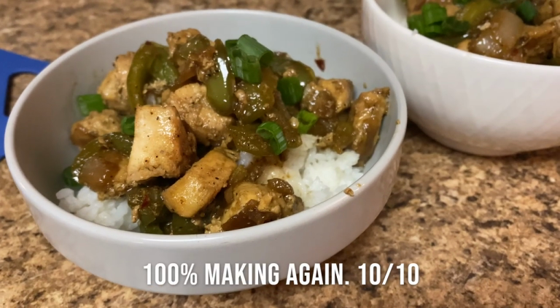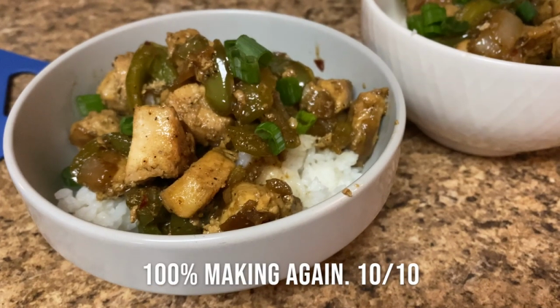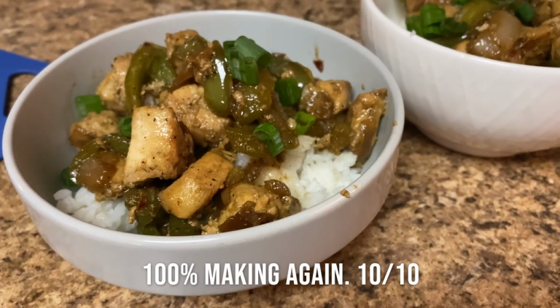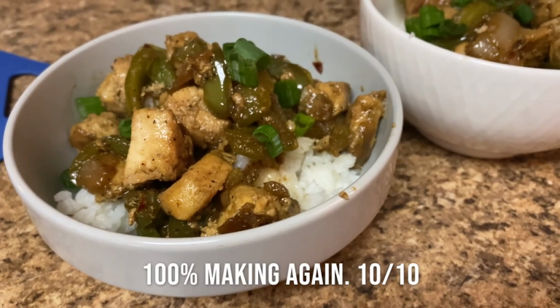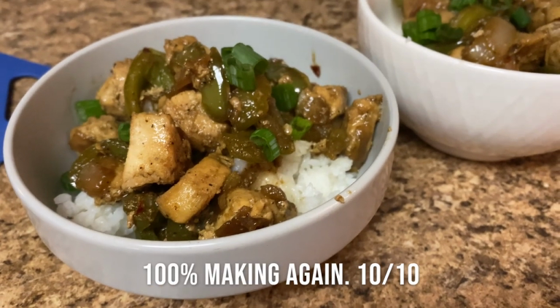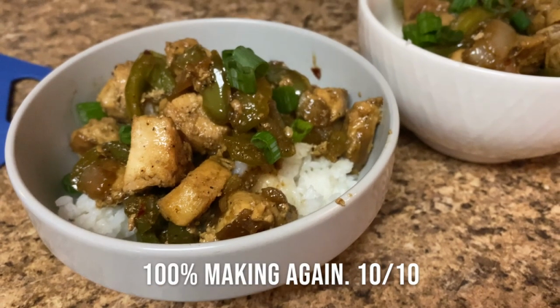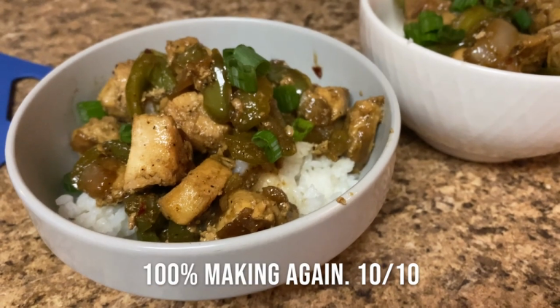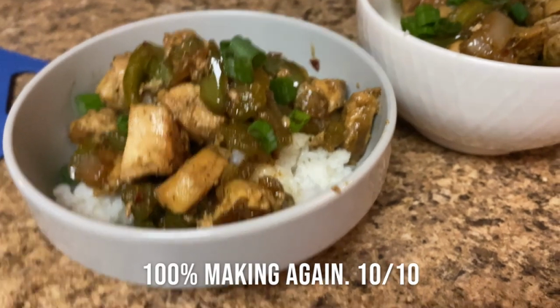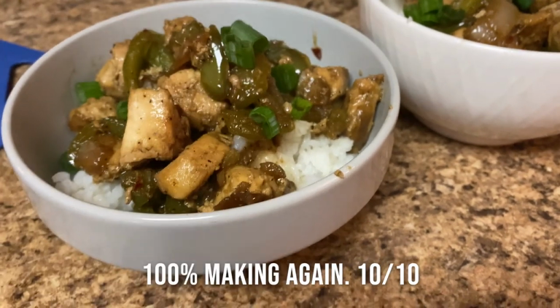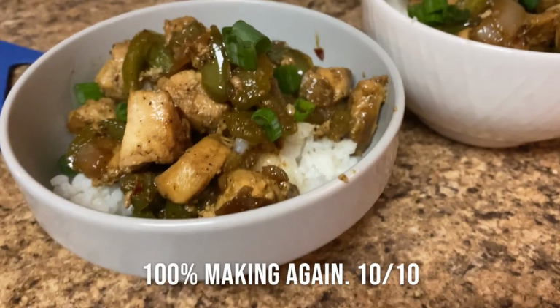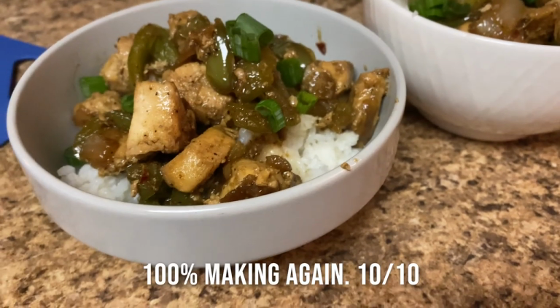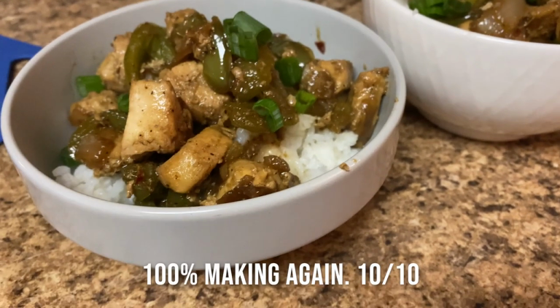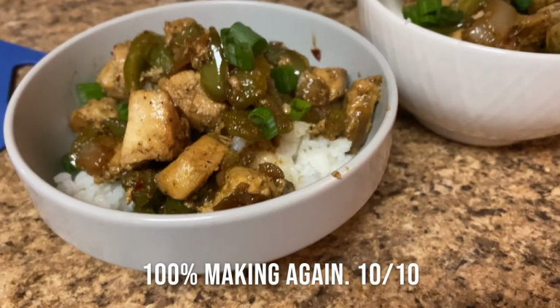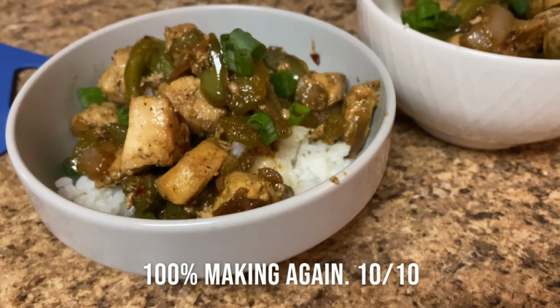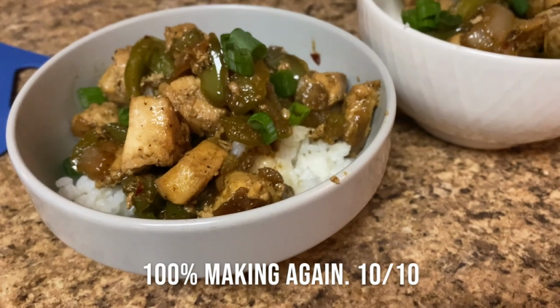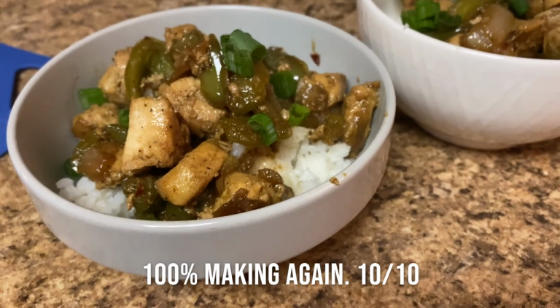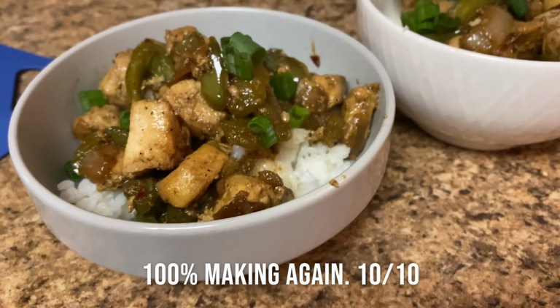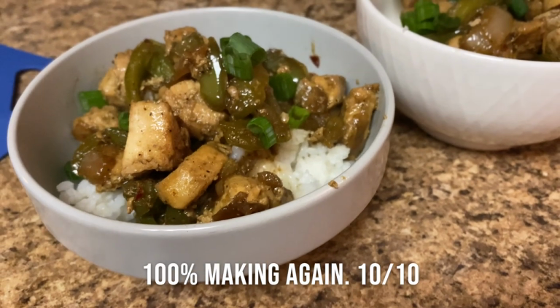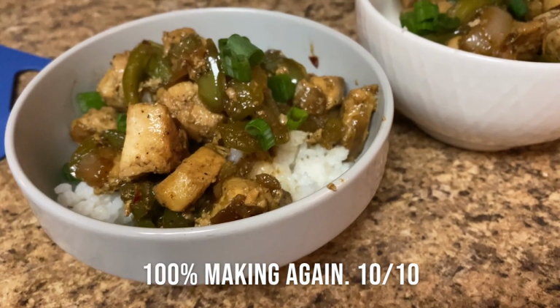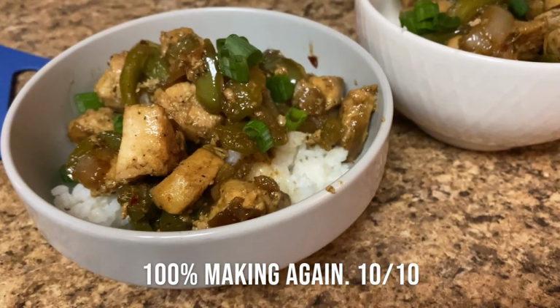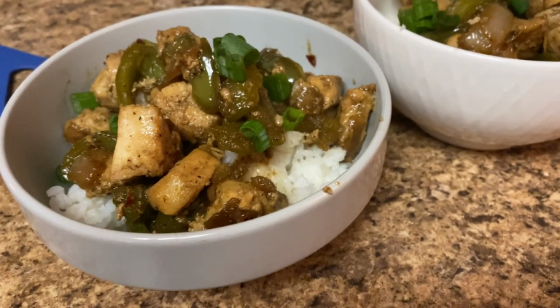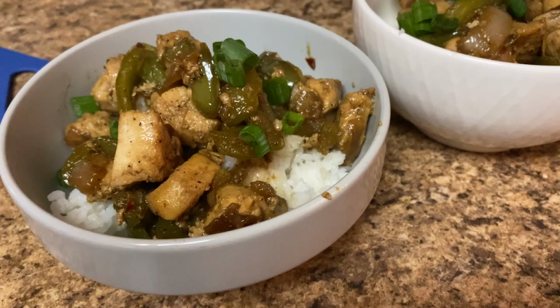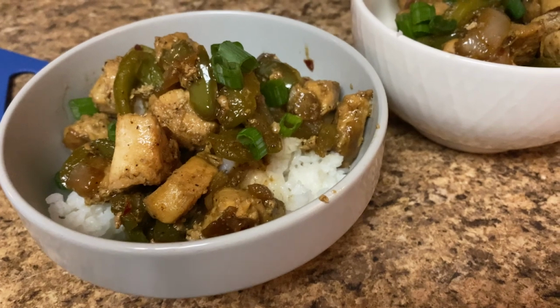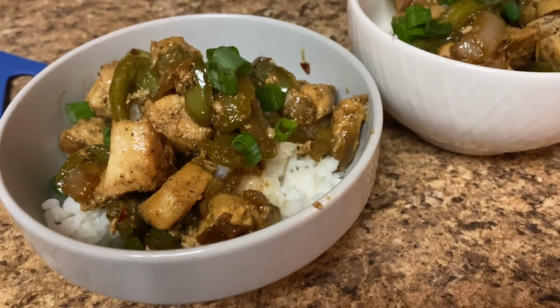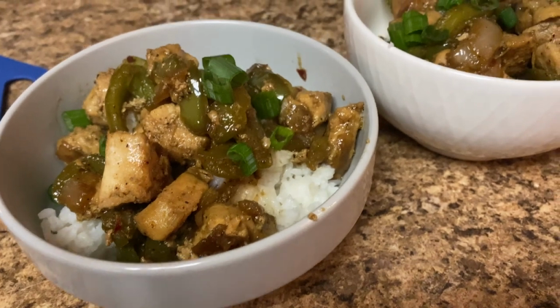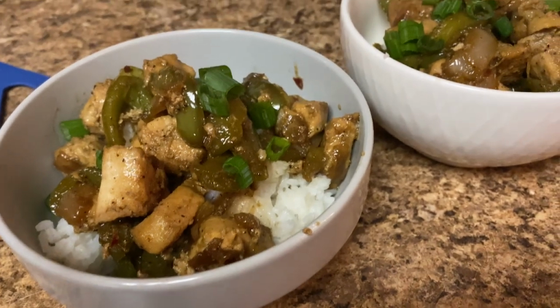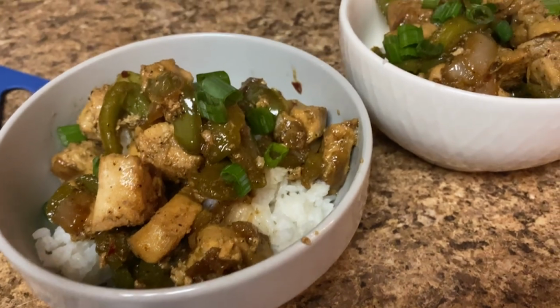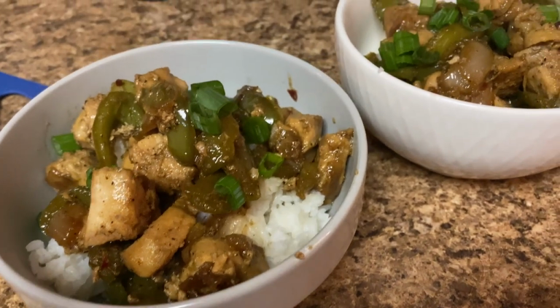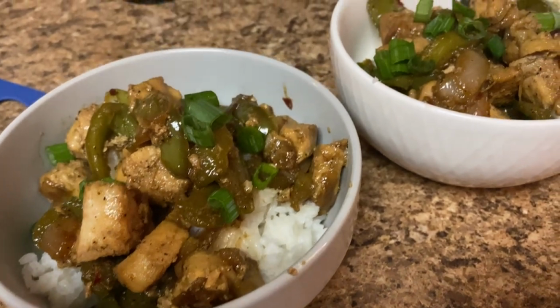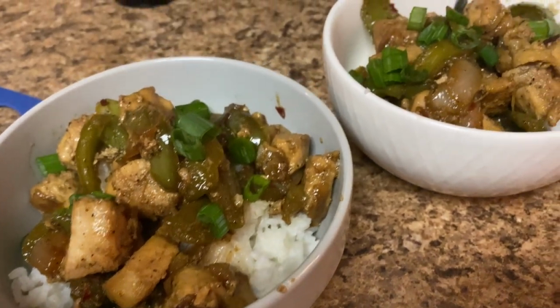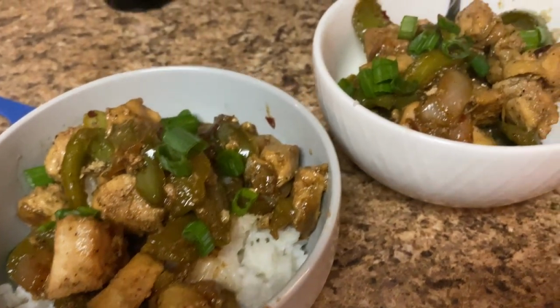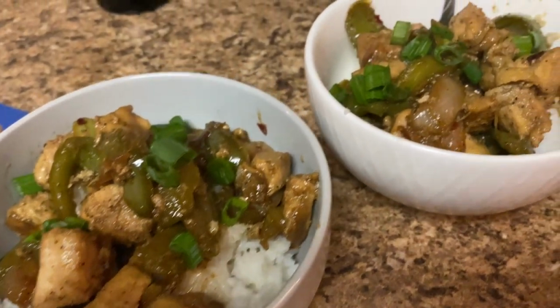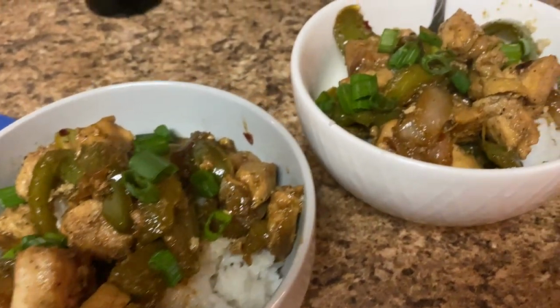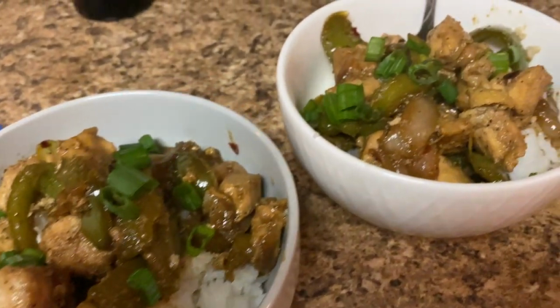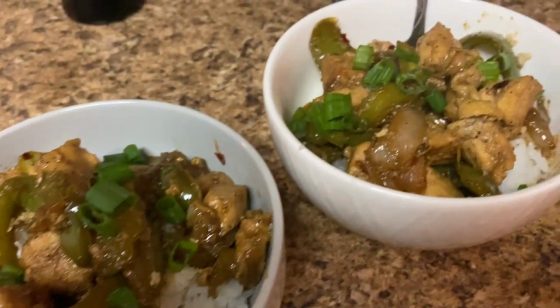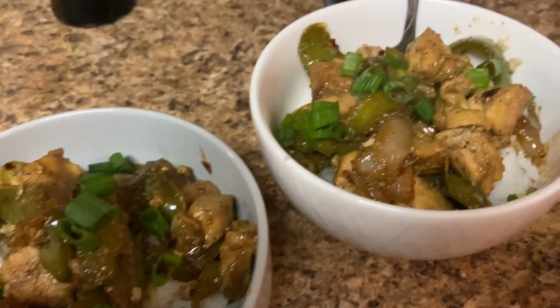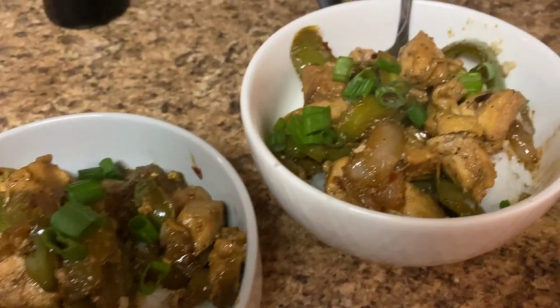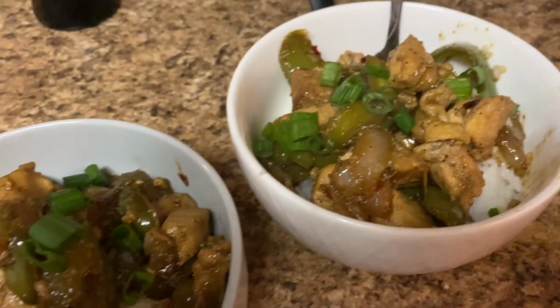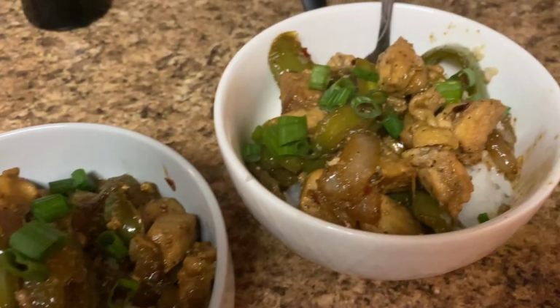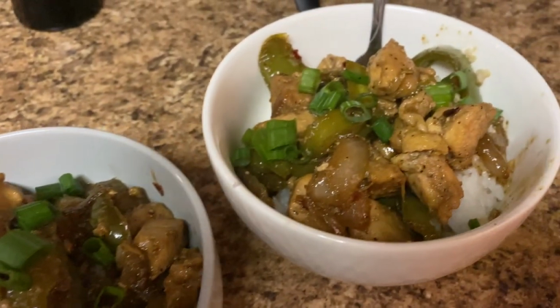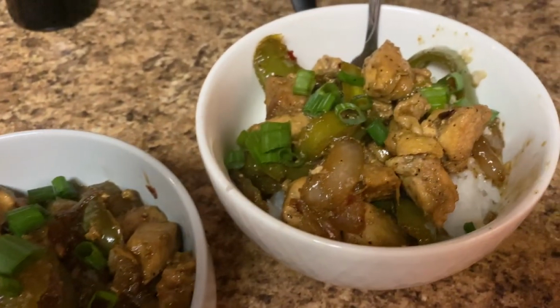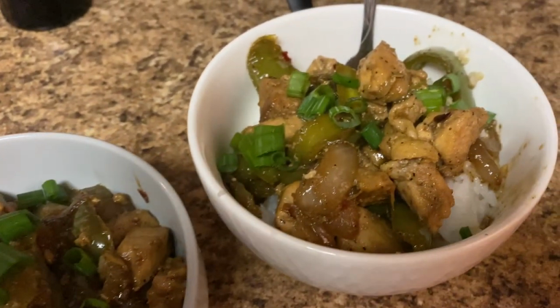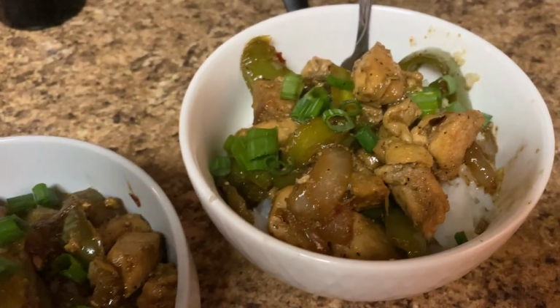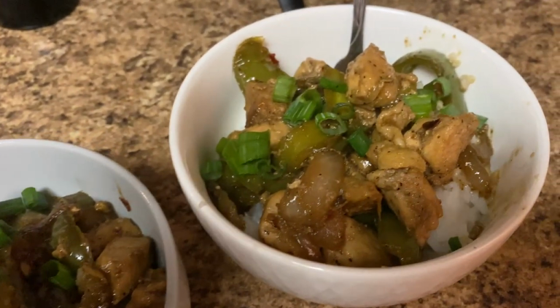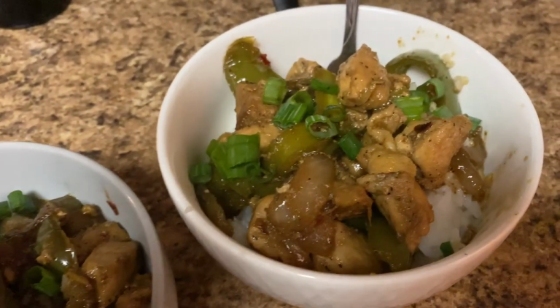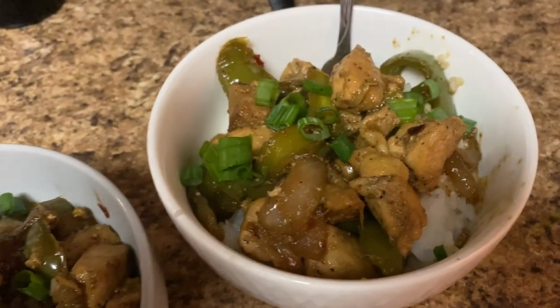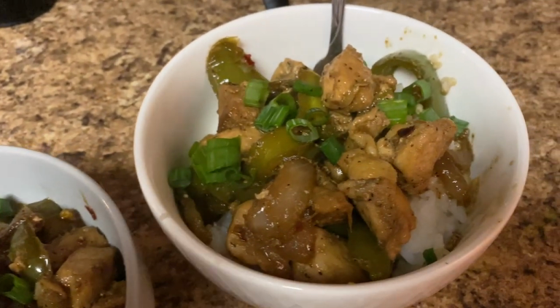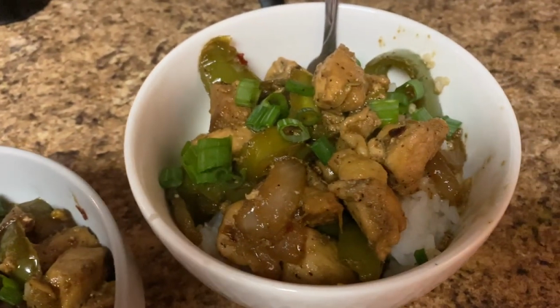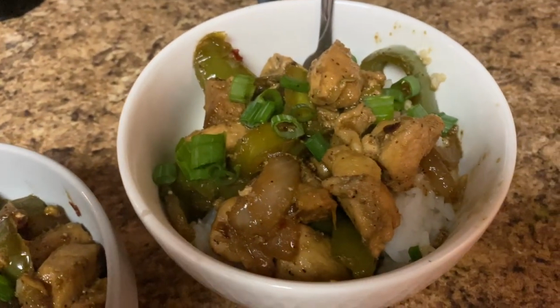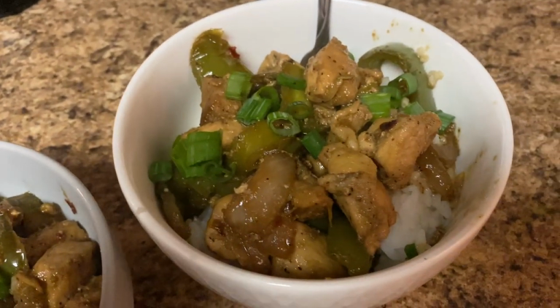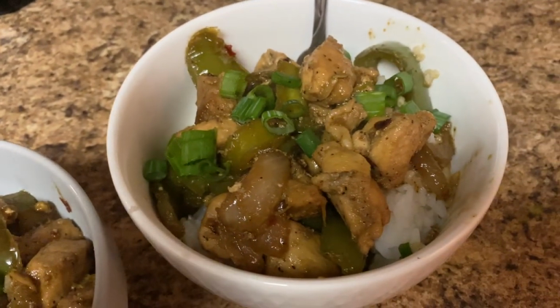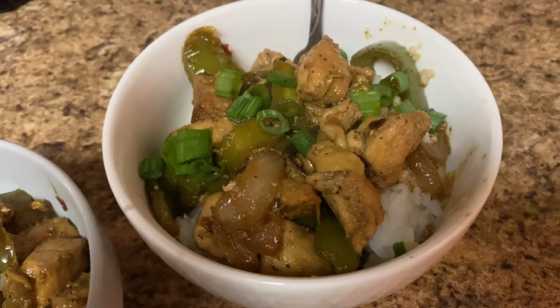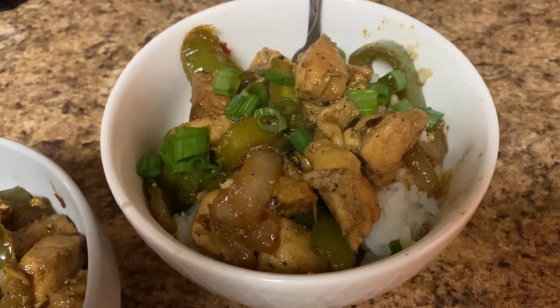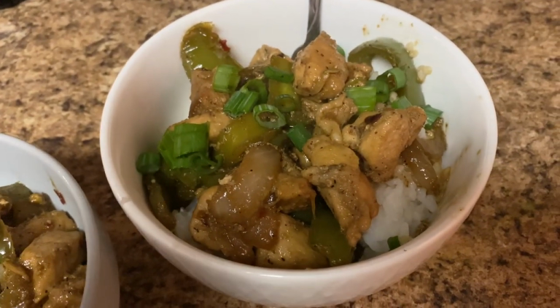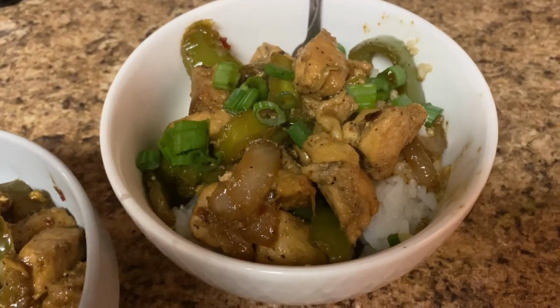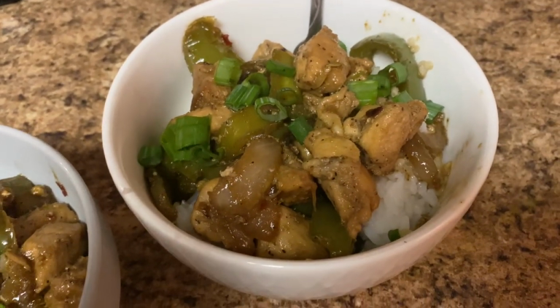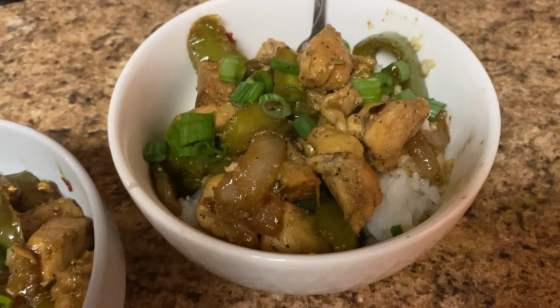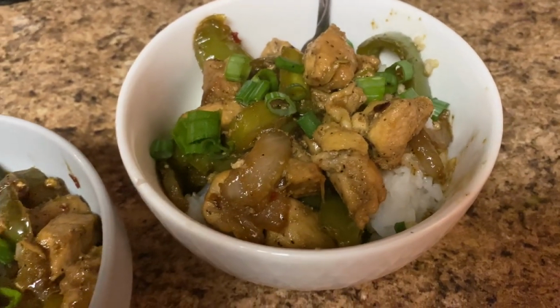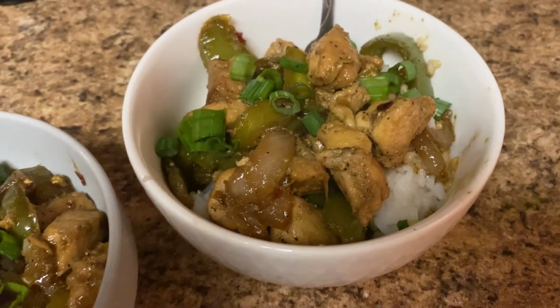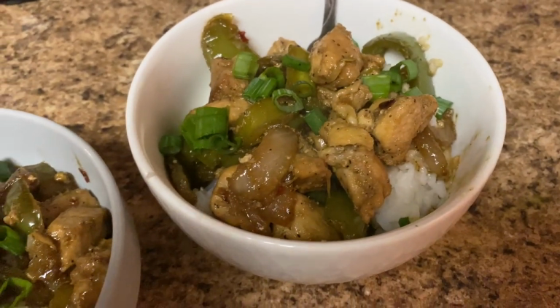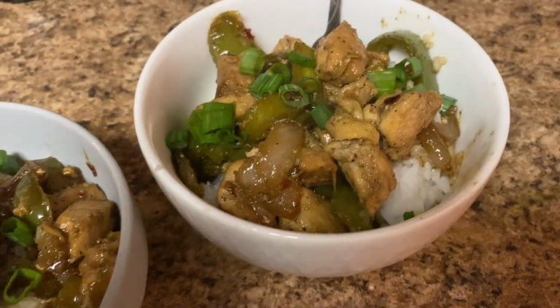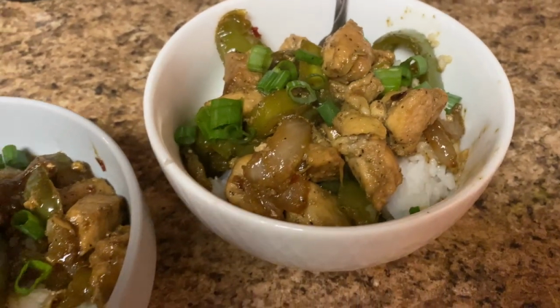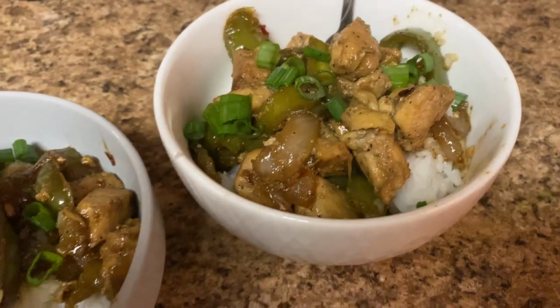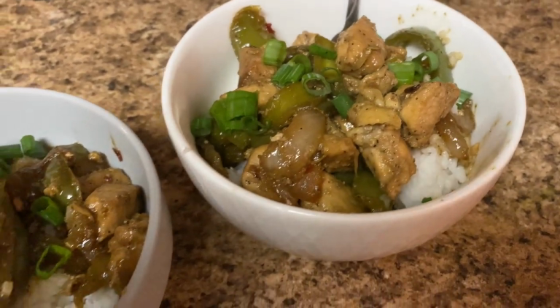Here it is — I'll plate it up. Honestly this looks good, I'm excited about it.